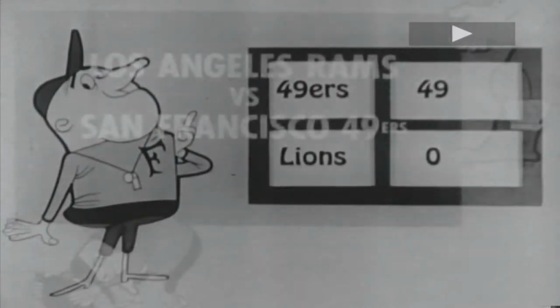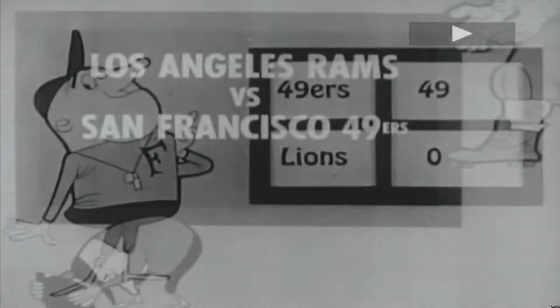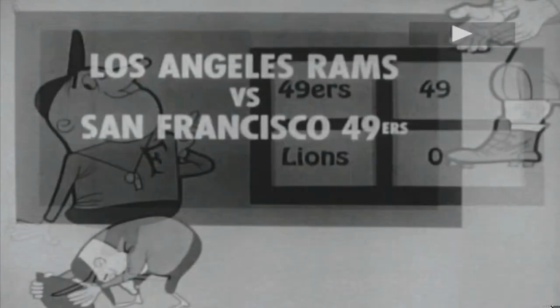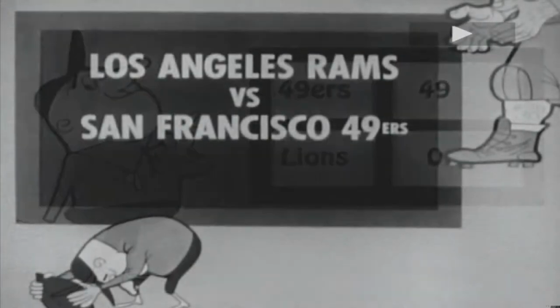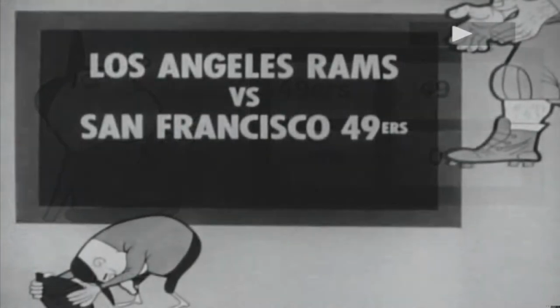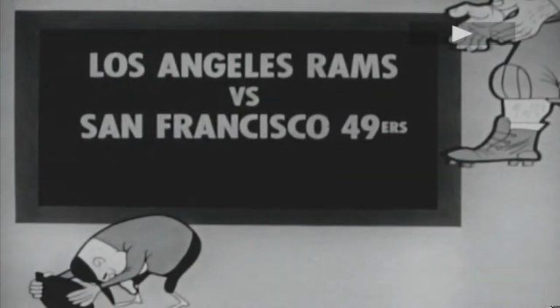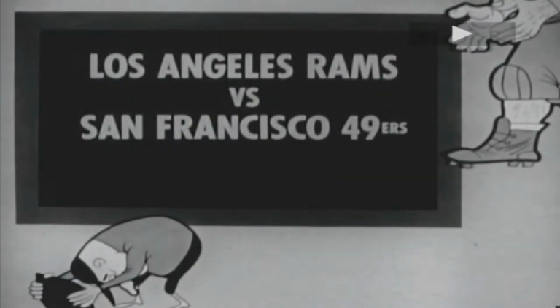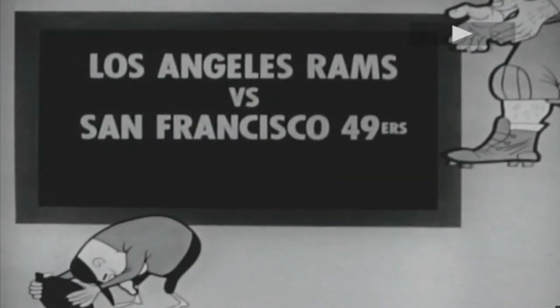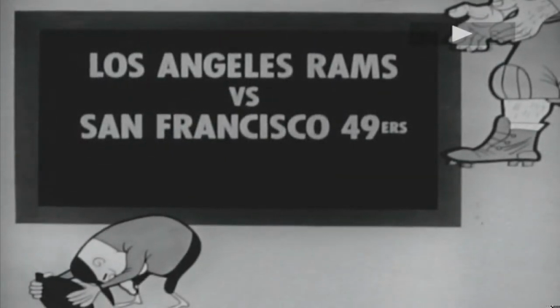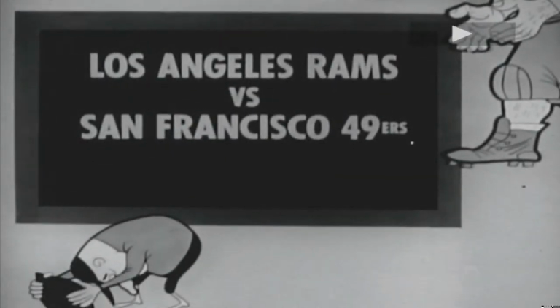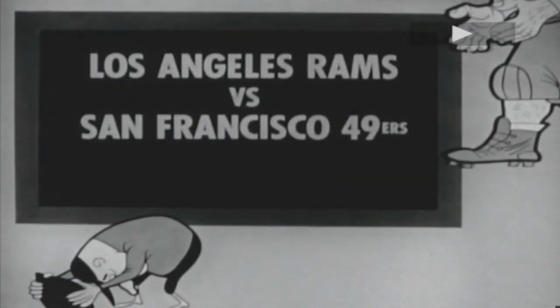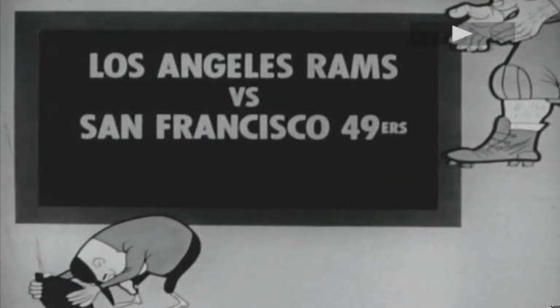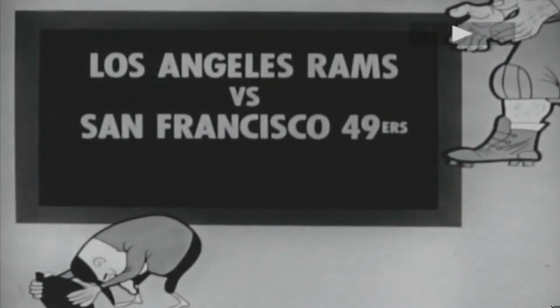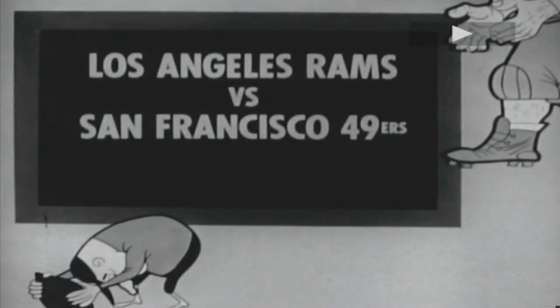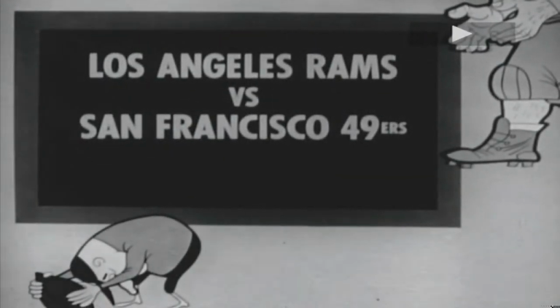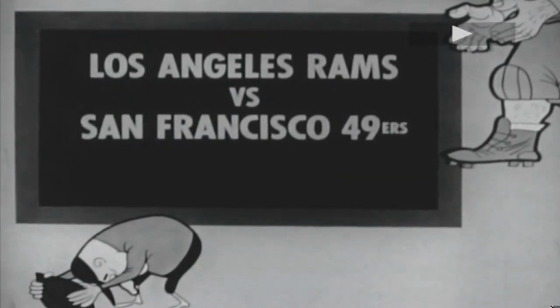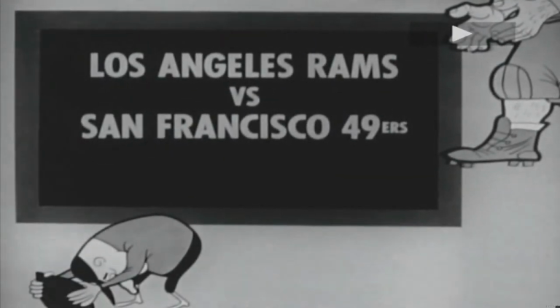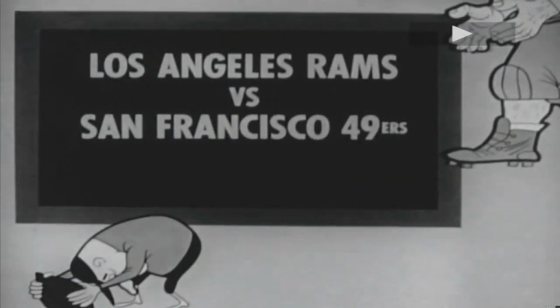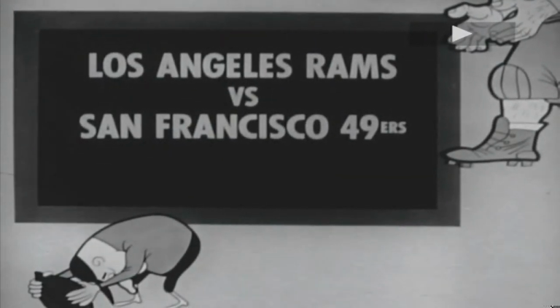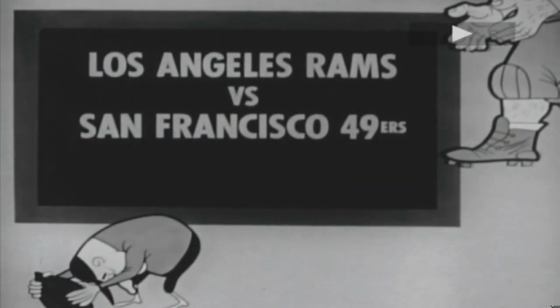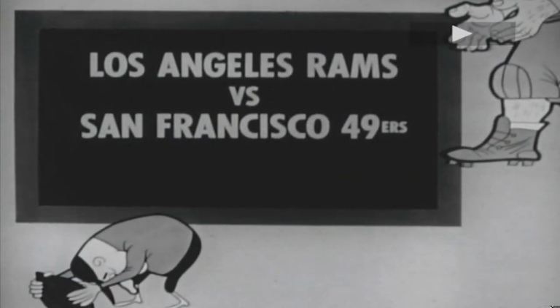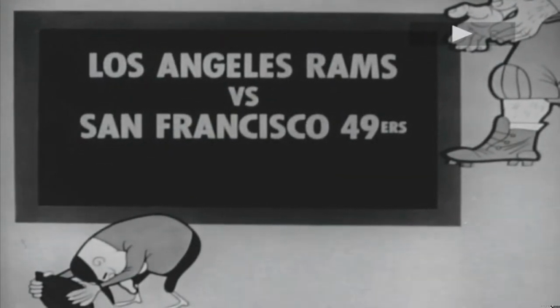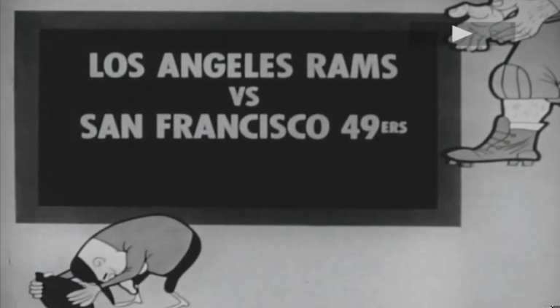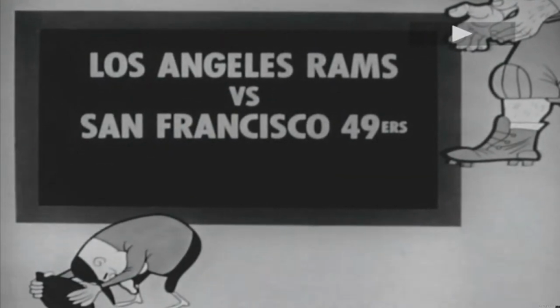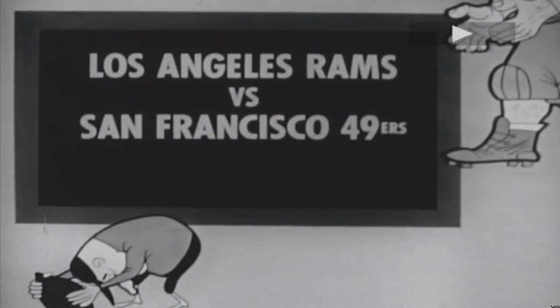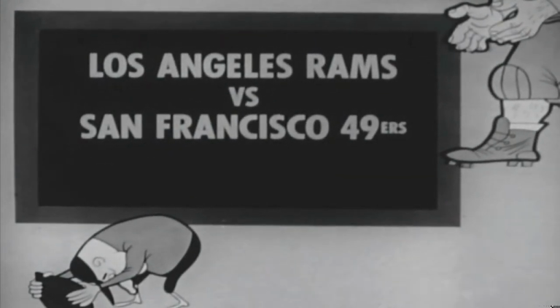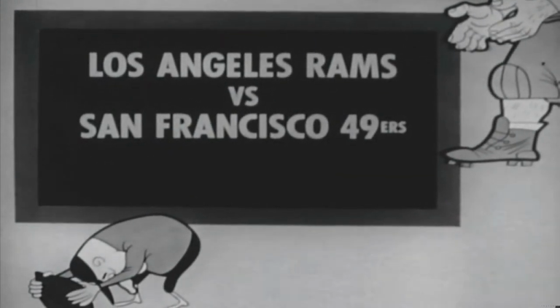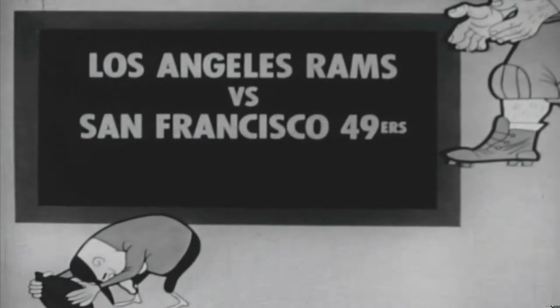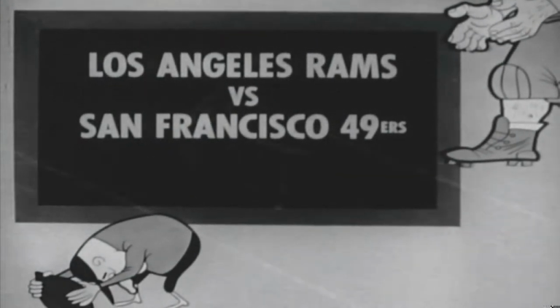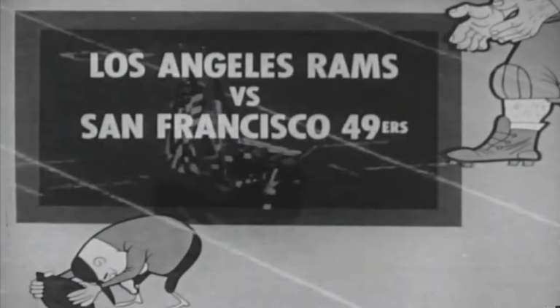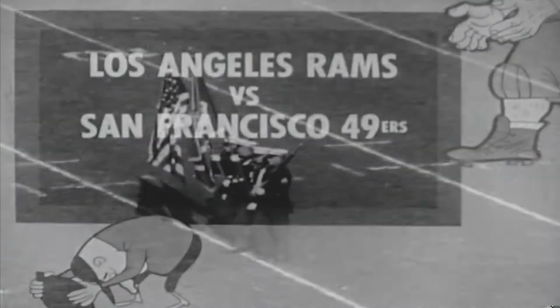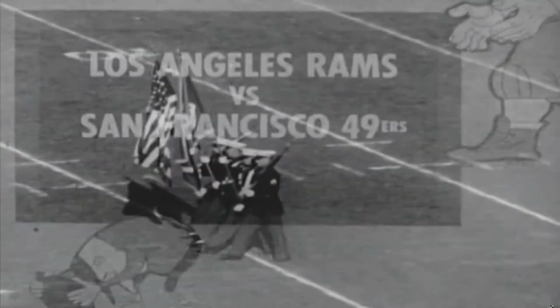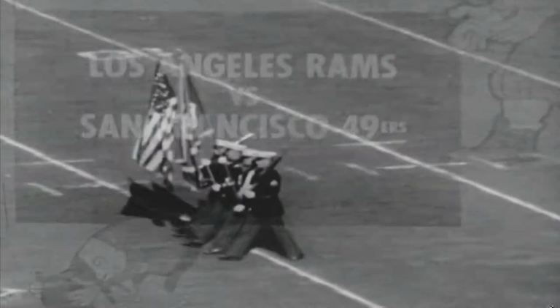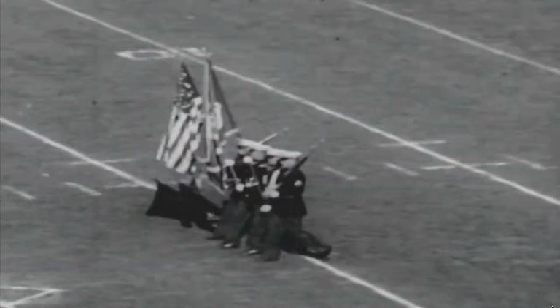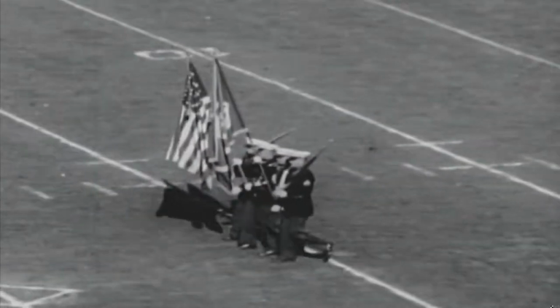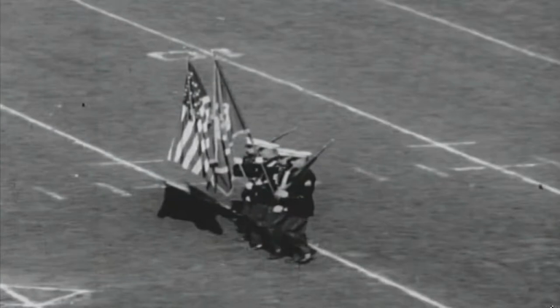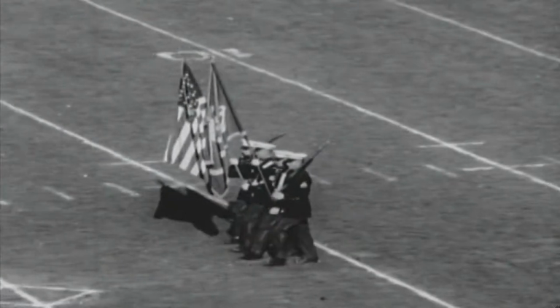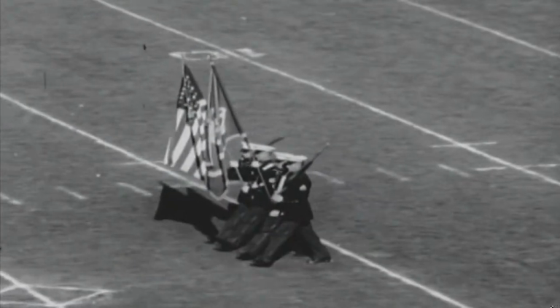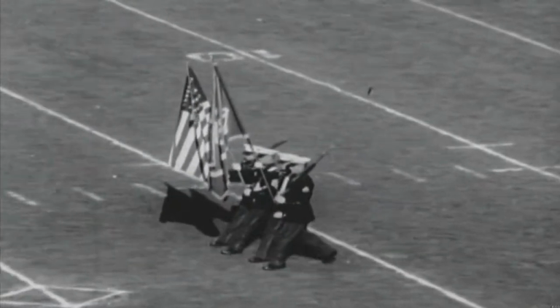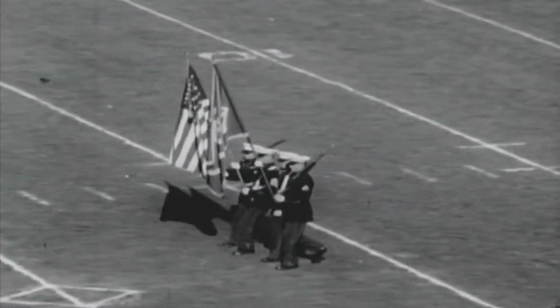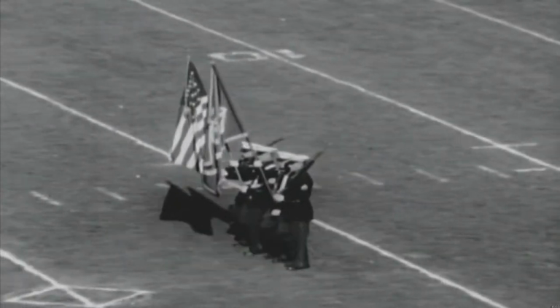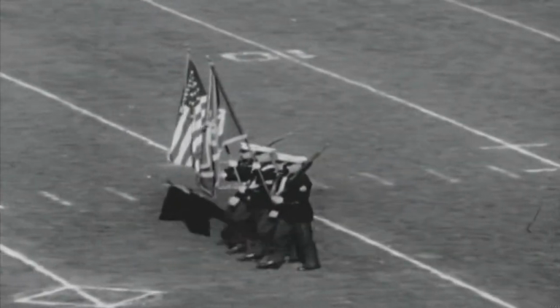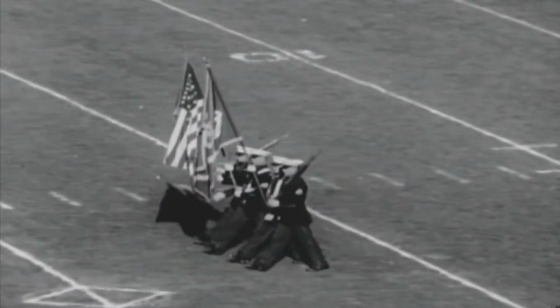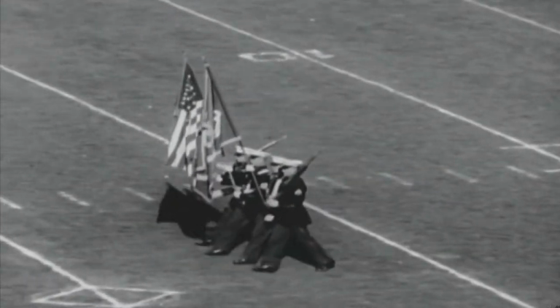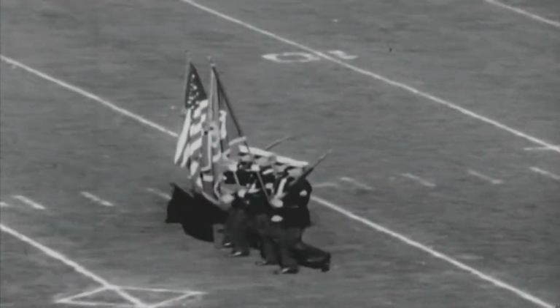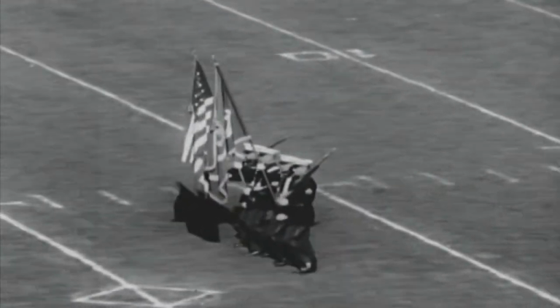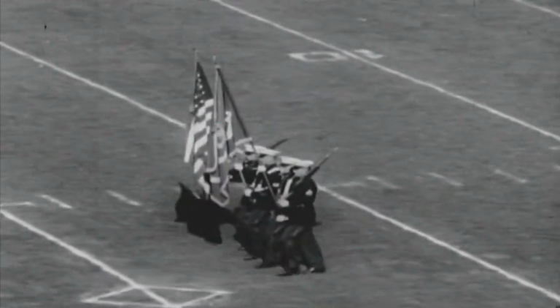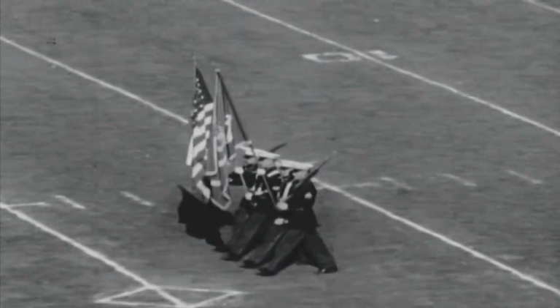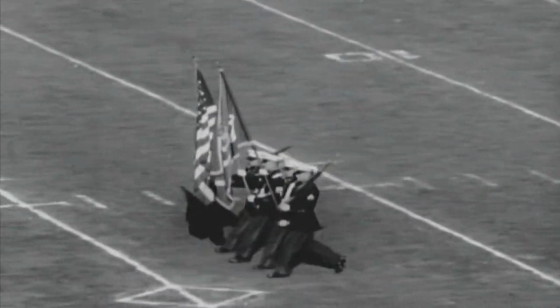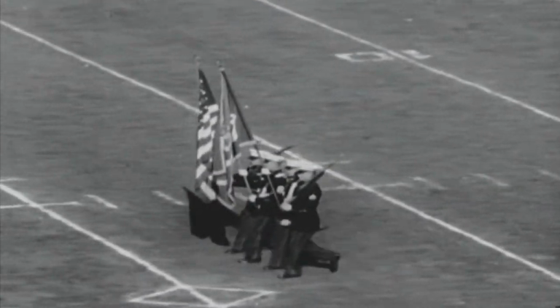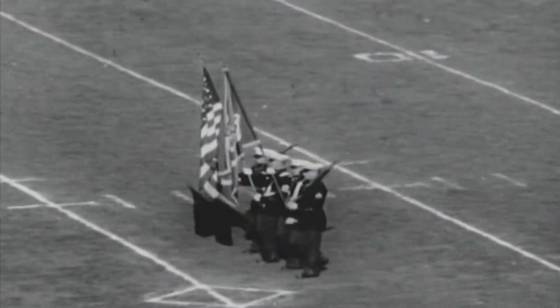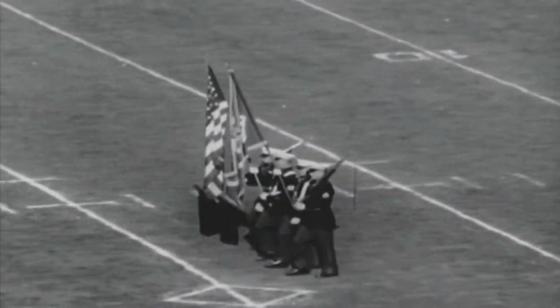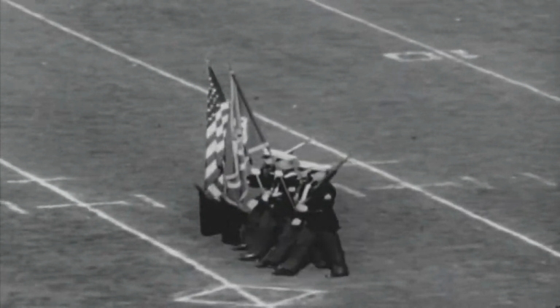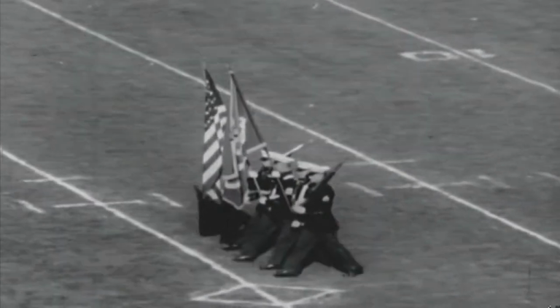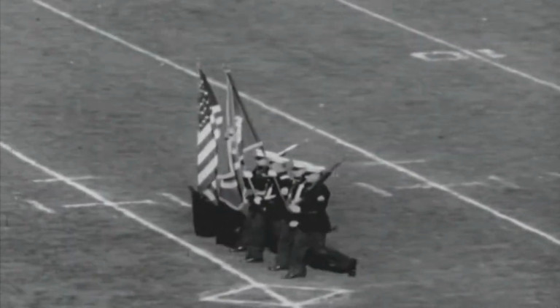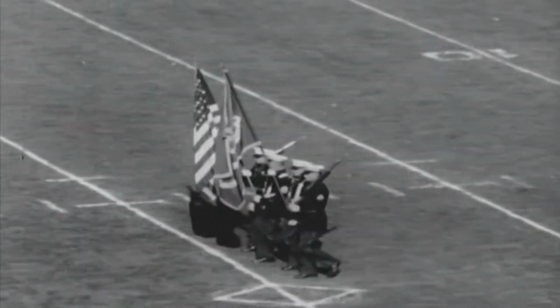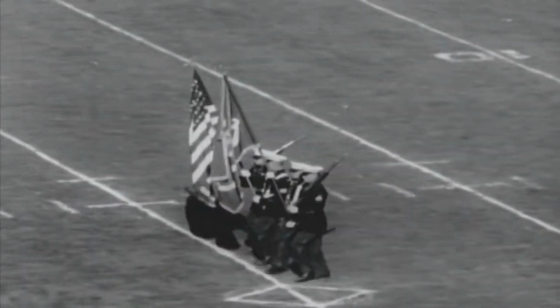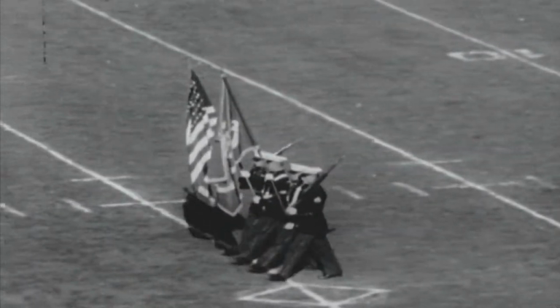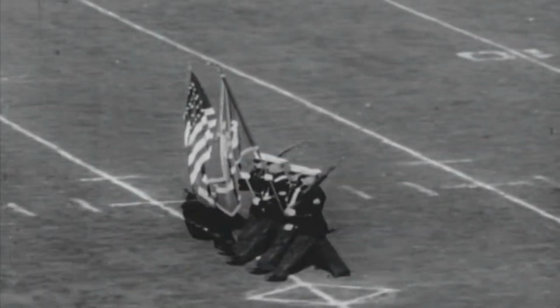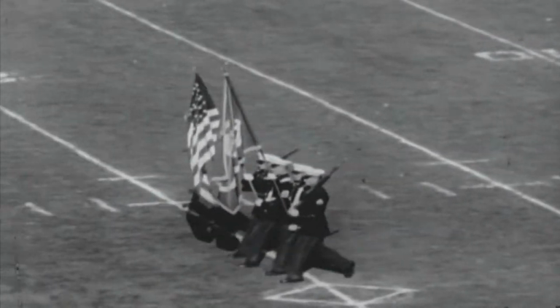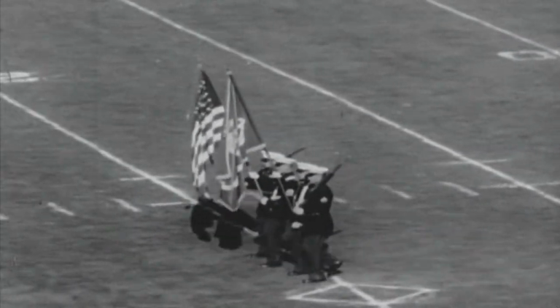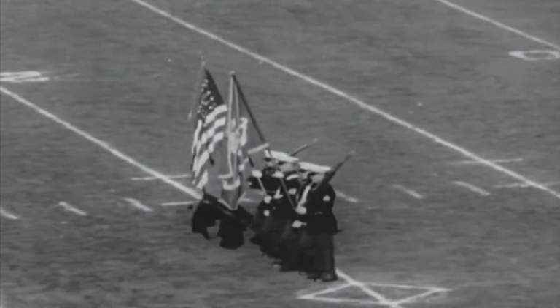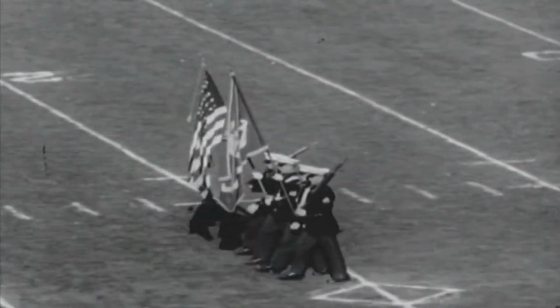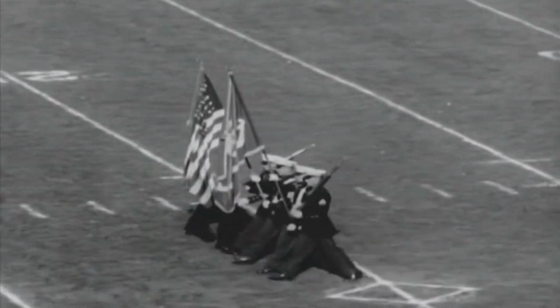It's back home to Kezar to show the fans the three-triggered shotgun against the Los Angeles Rams, with the 49ers owning a first-place tie.